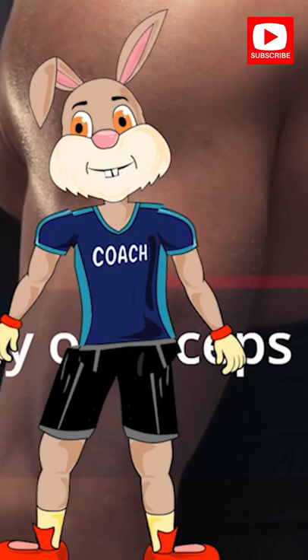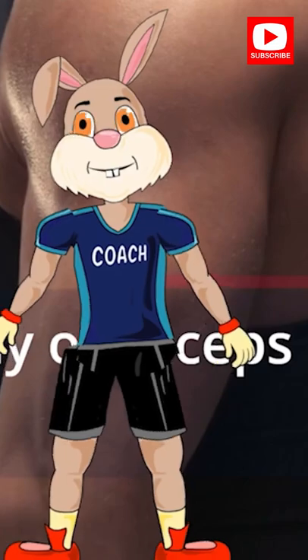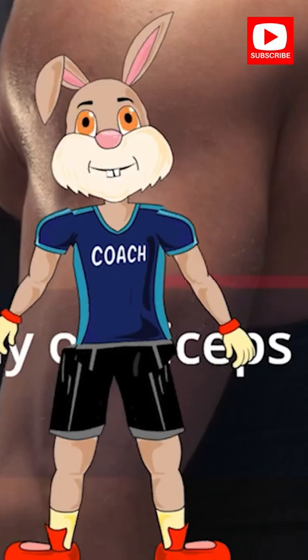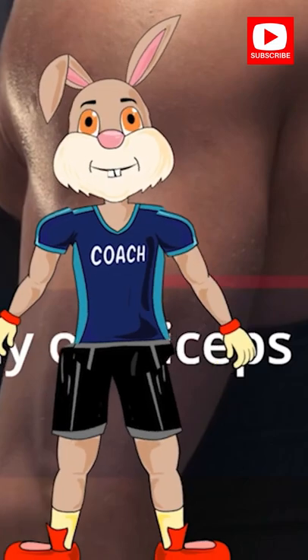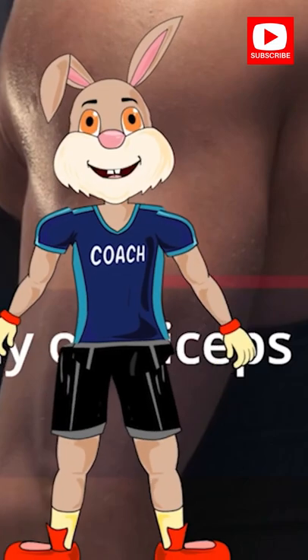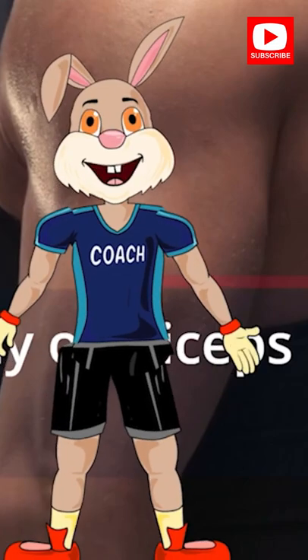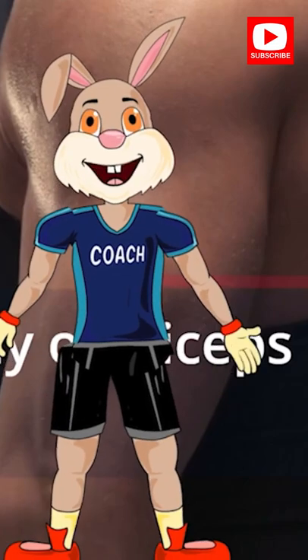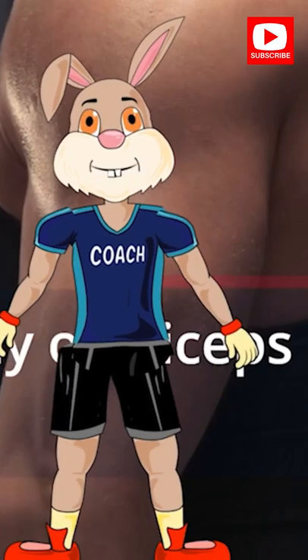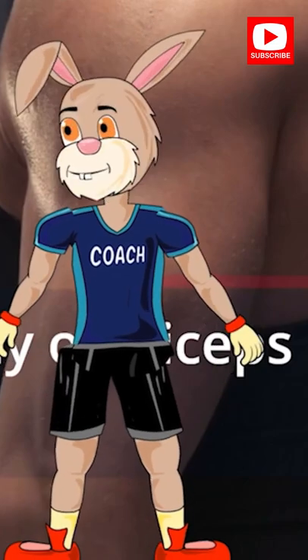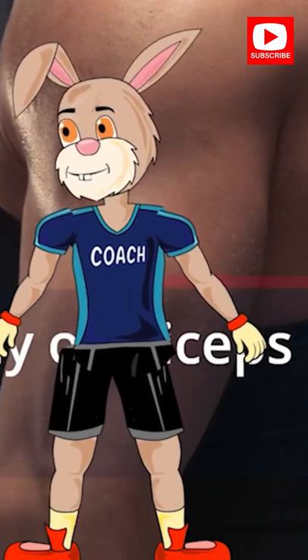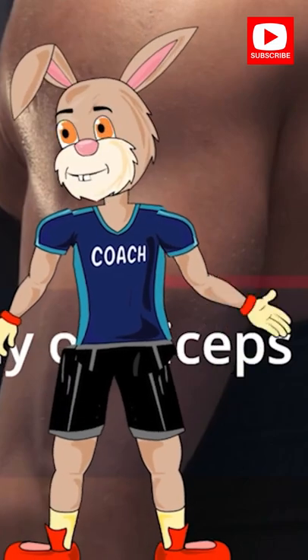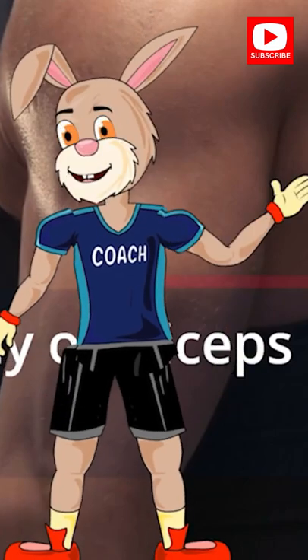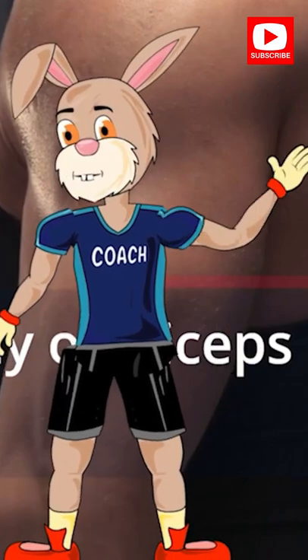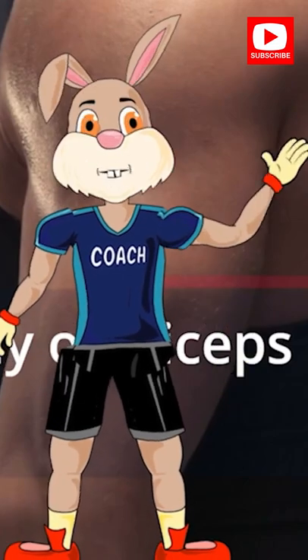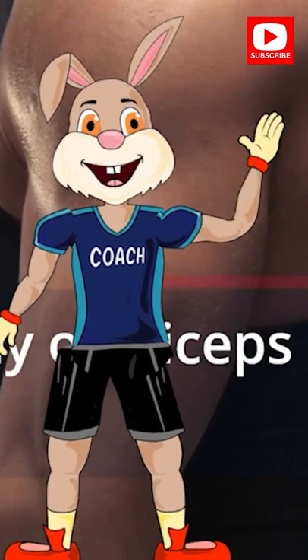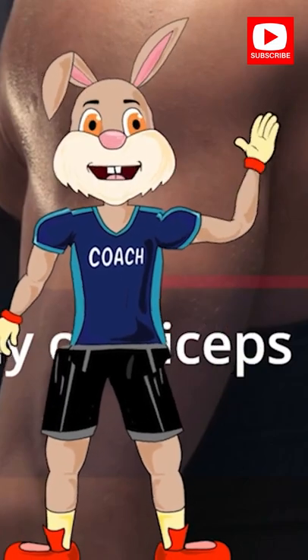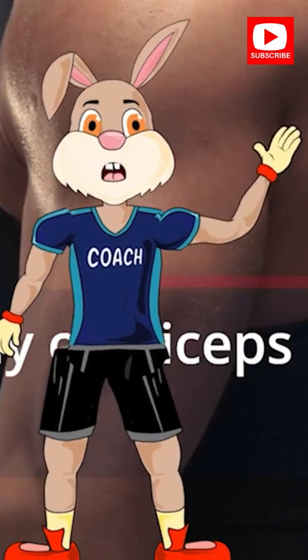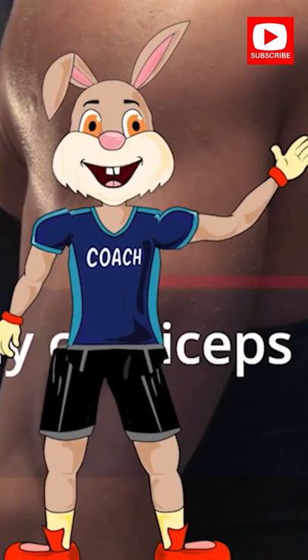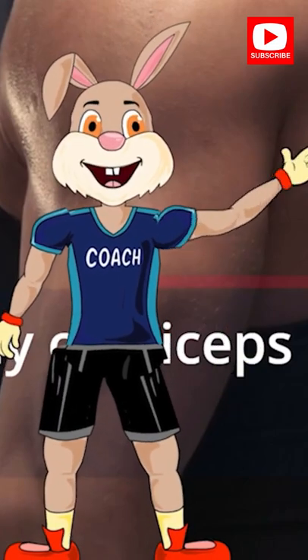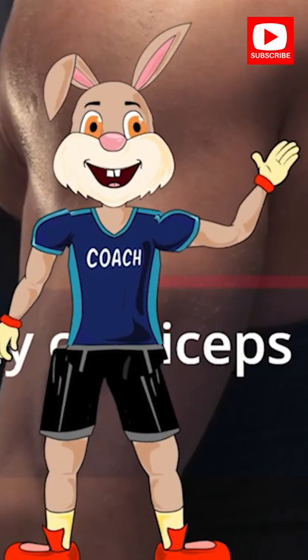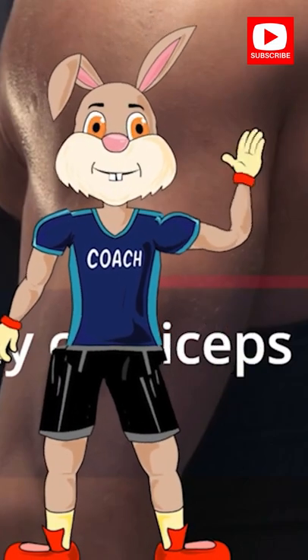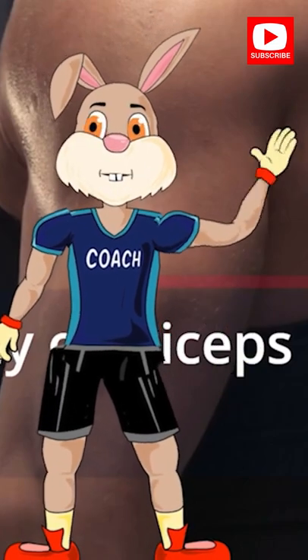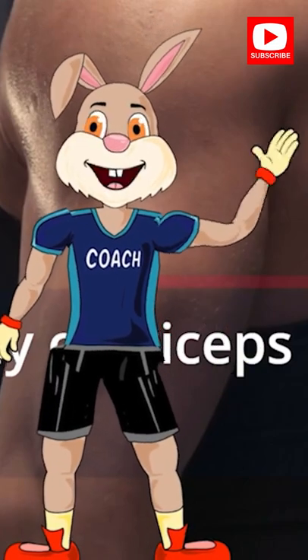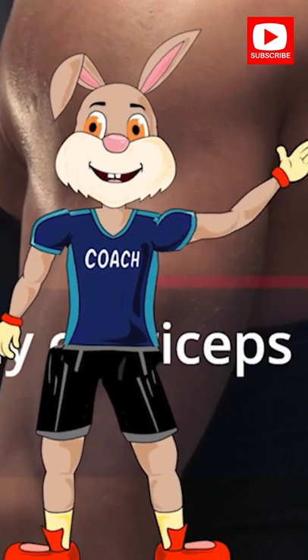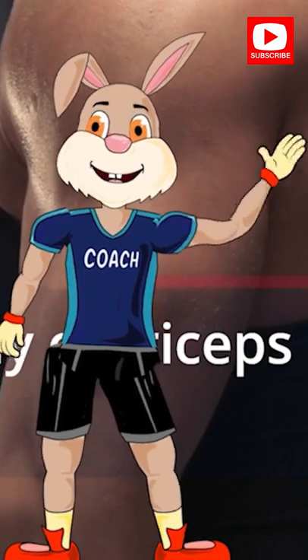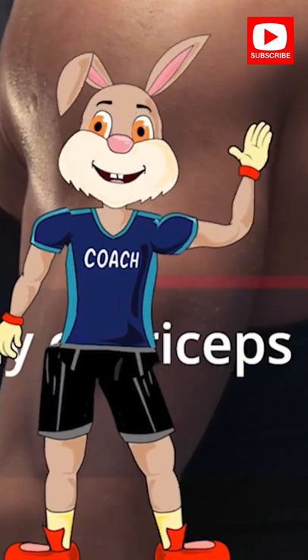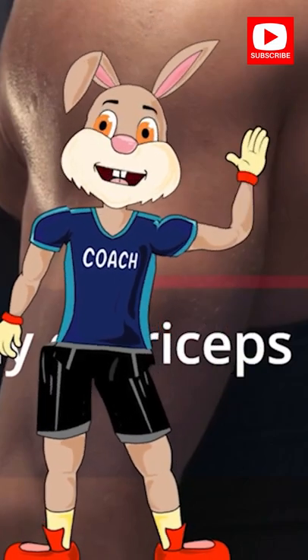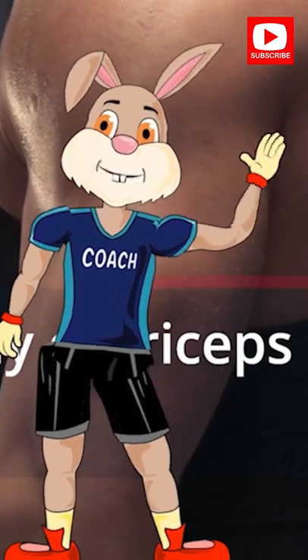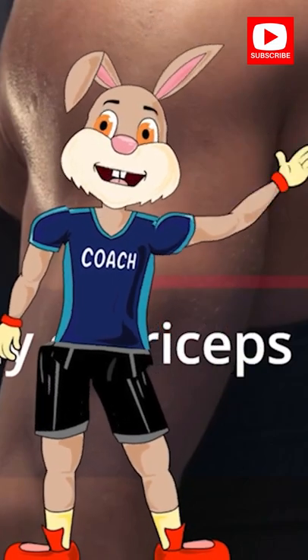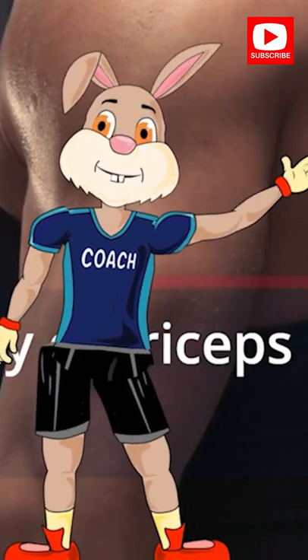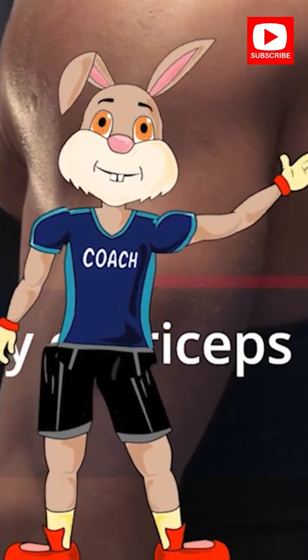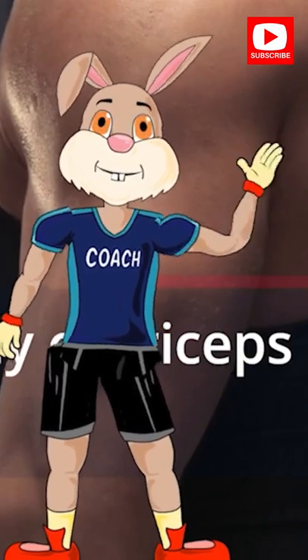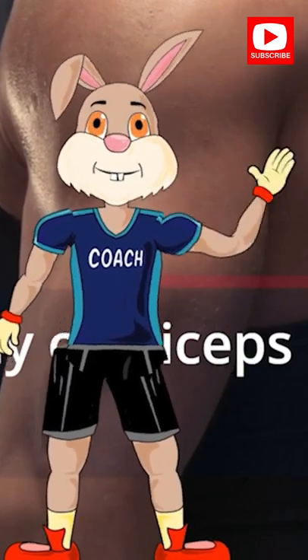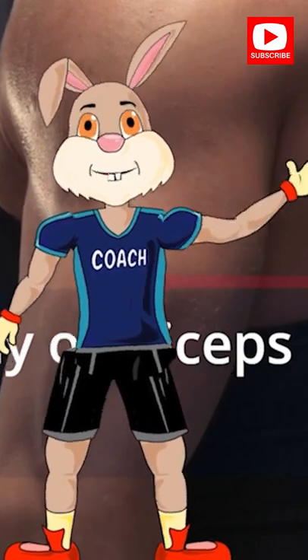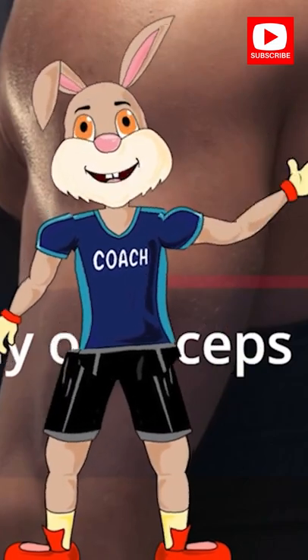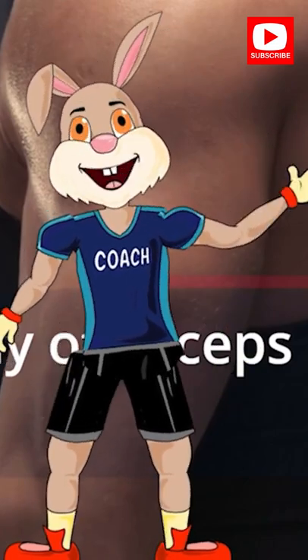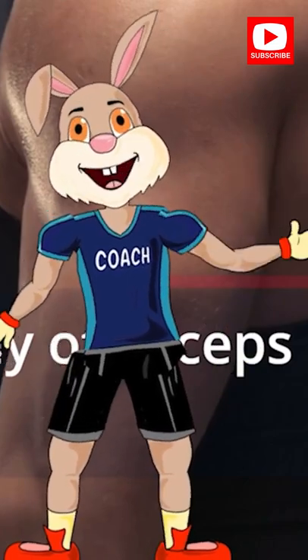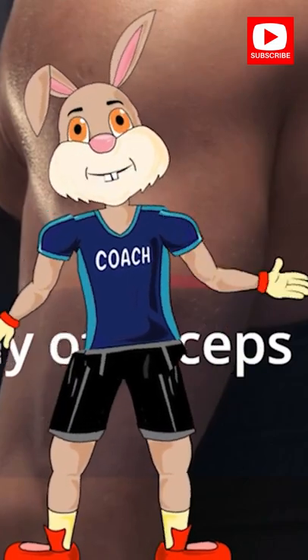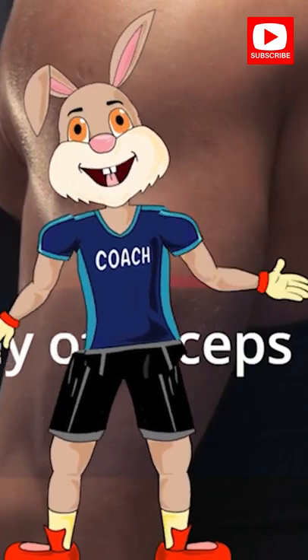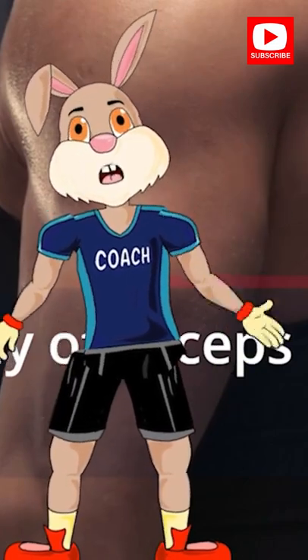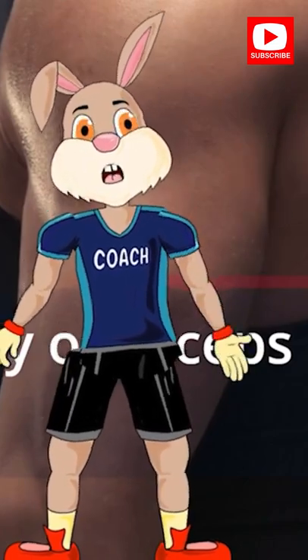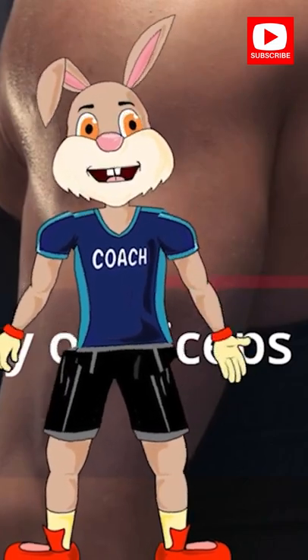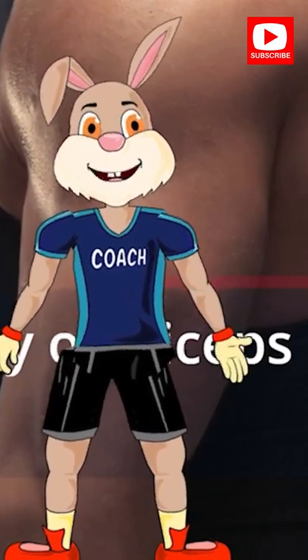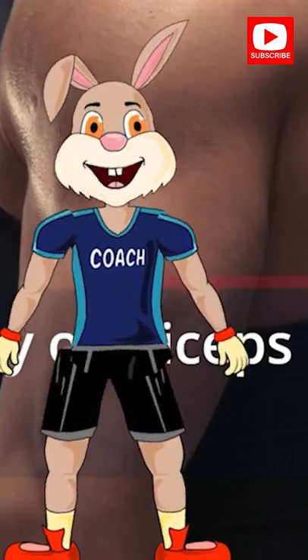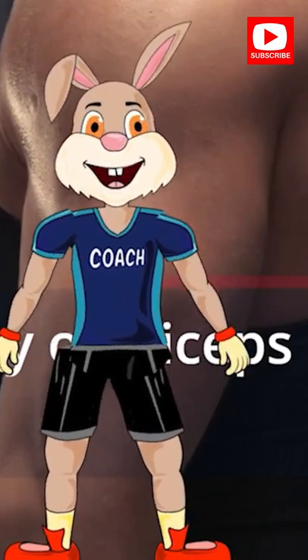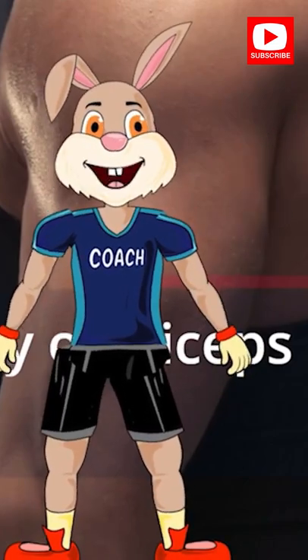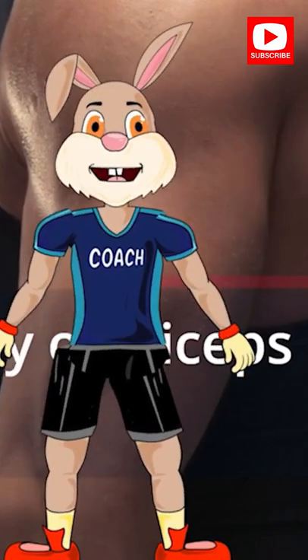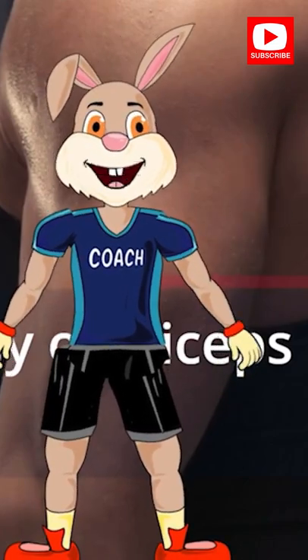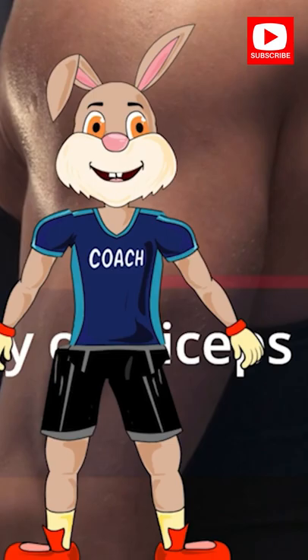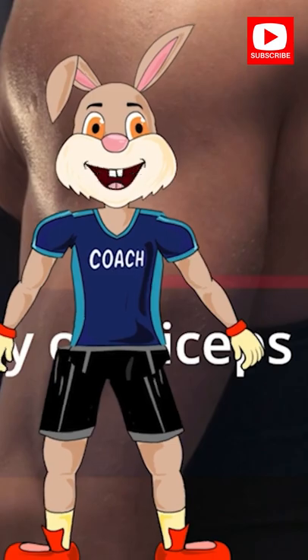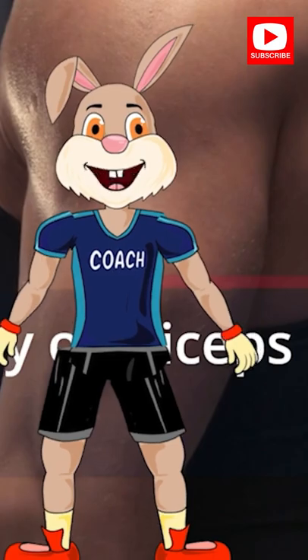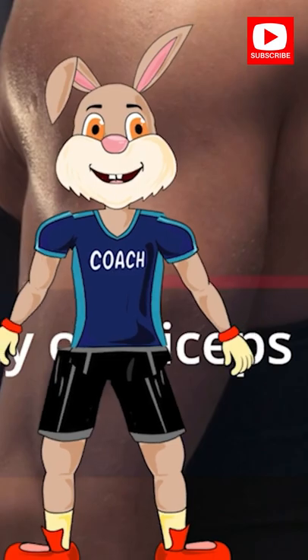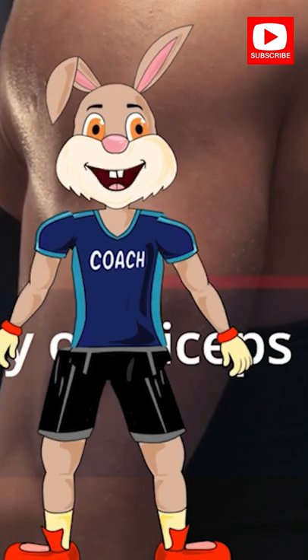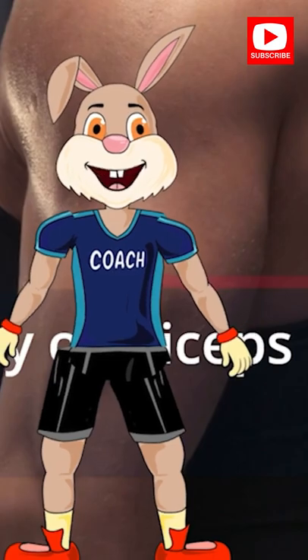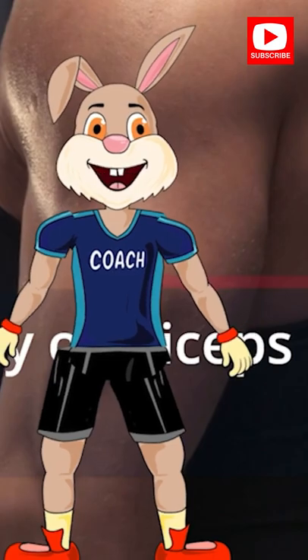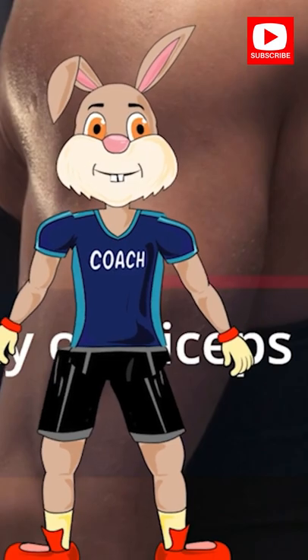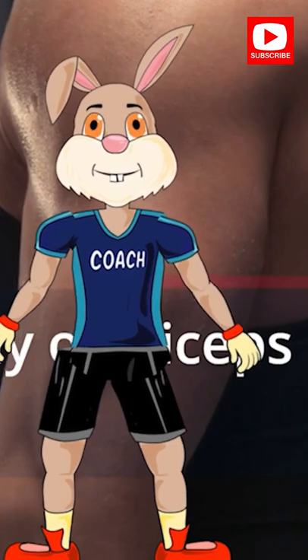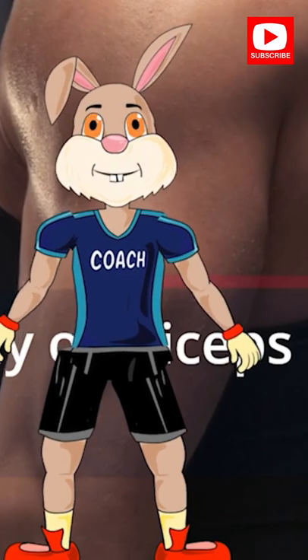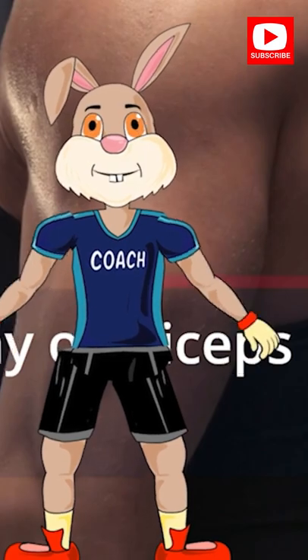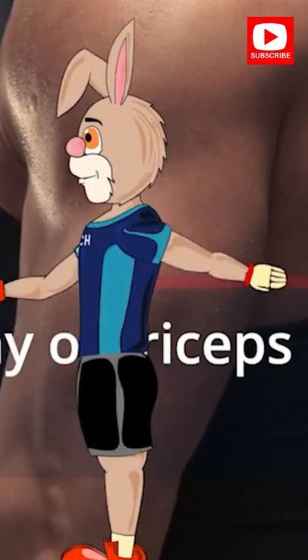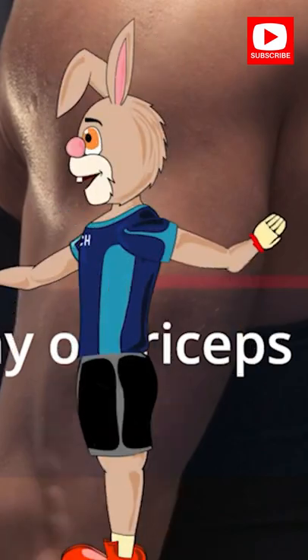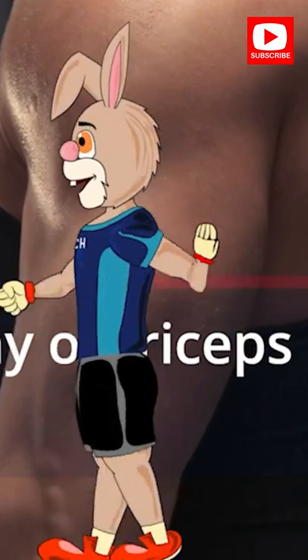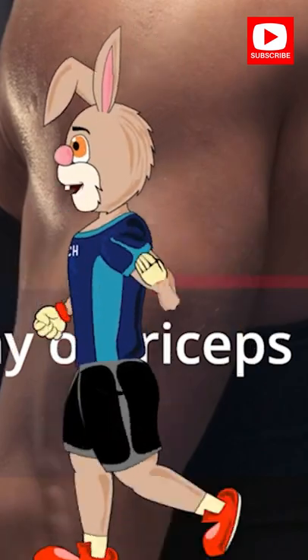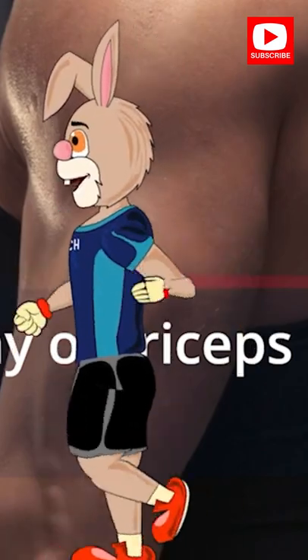Hi, I'm Jack Rabbit, your personal coach. I am thrilled to start our triceps exercise. Let's go.